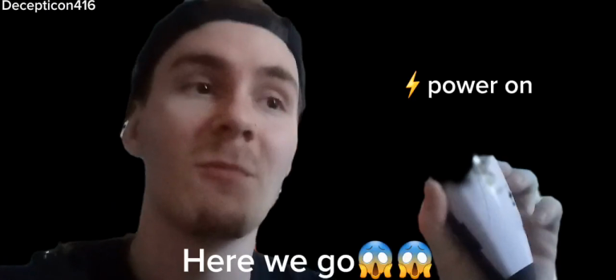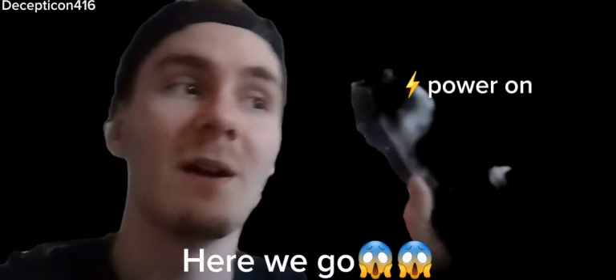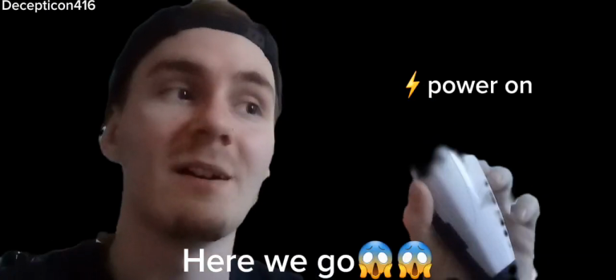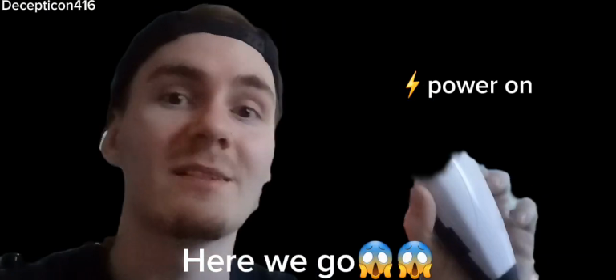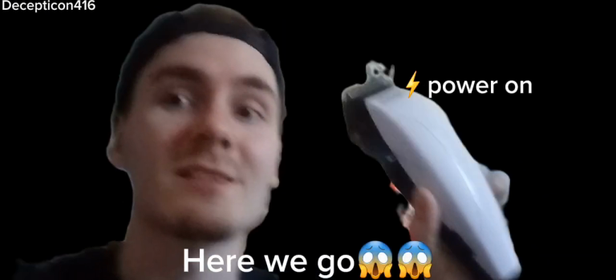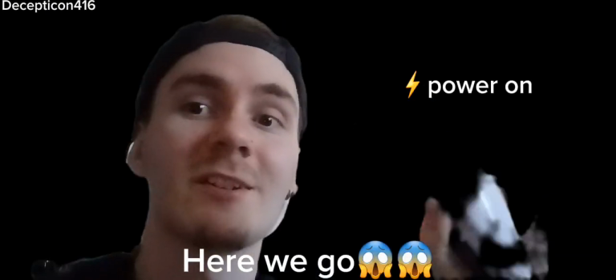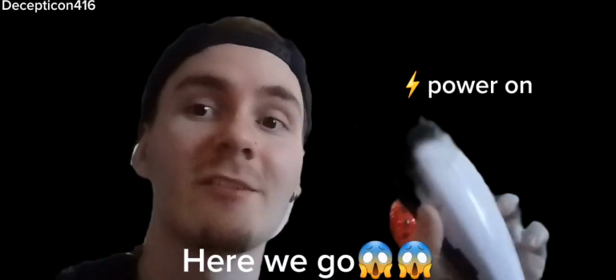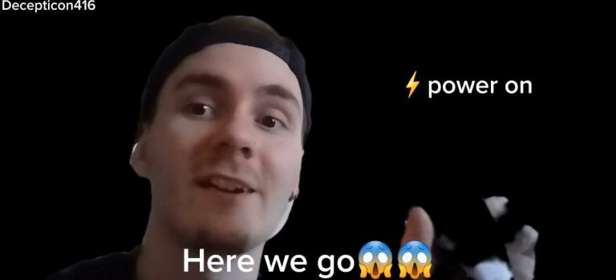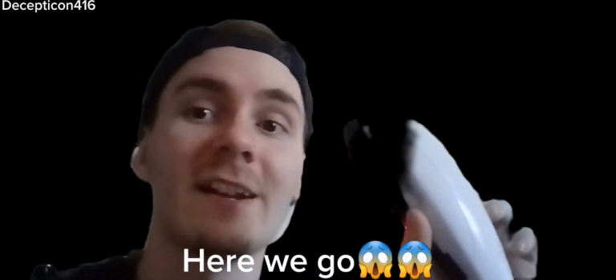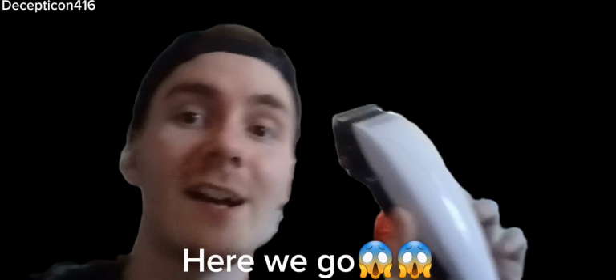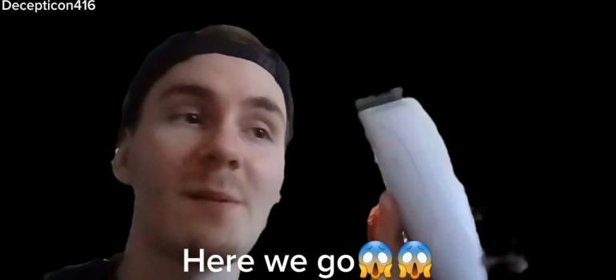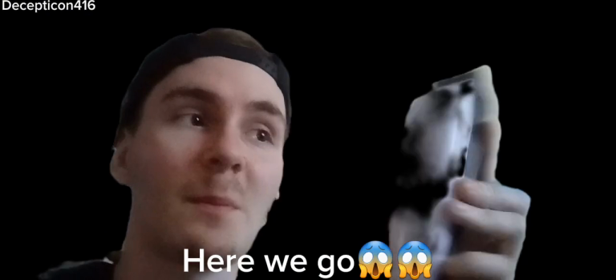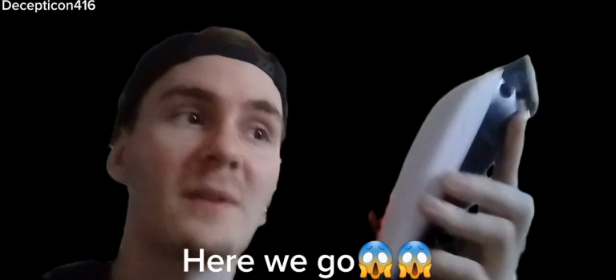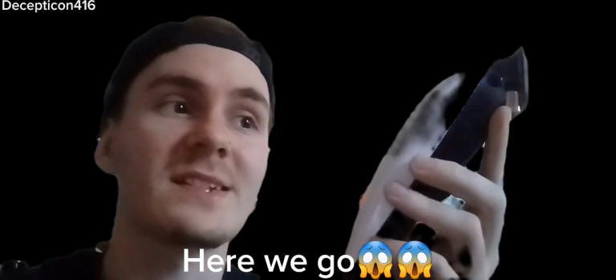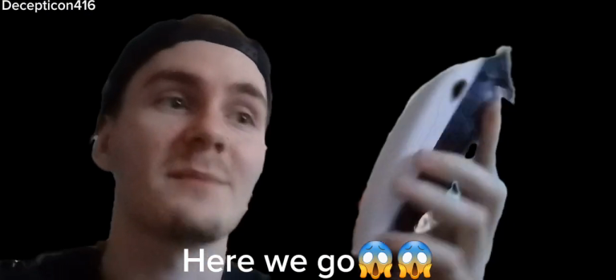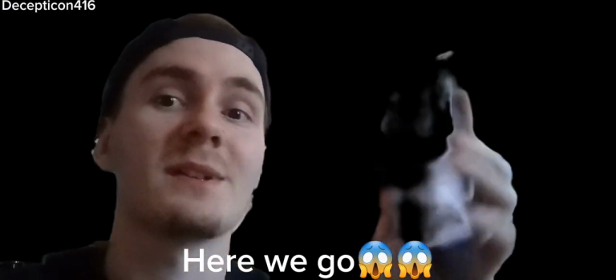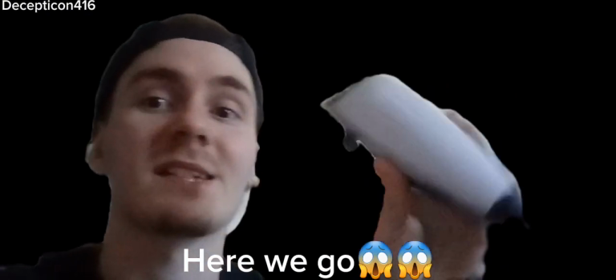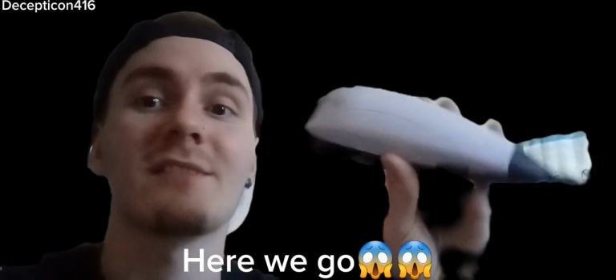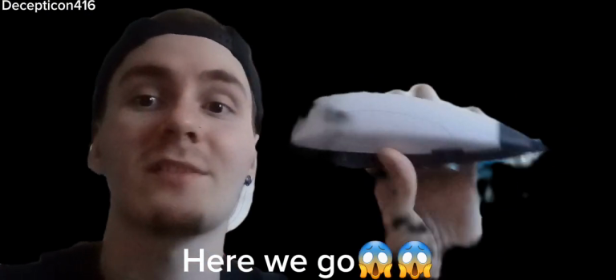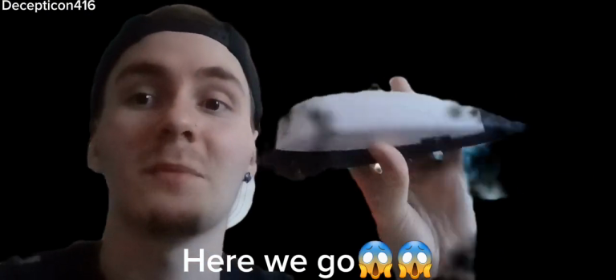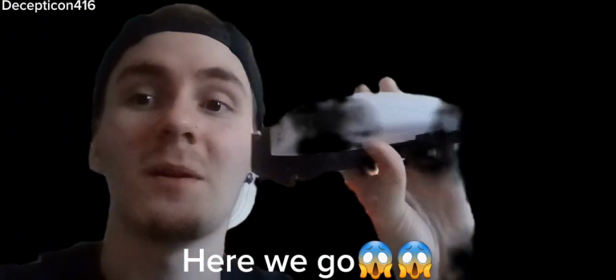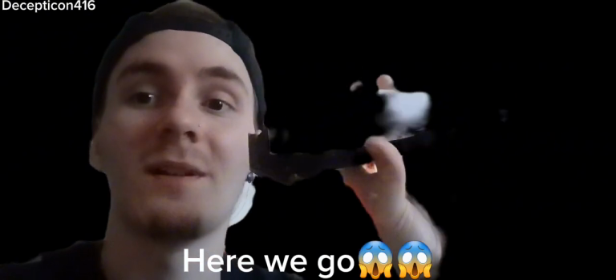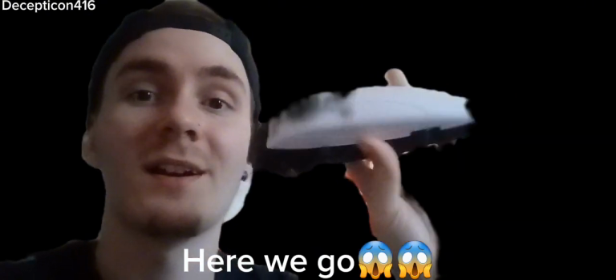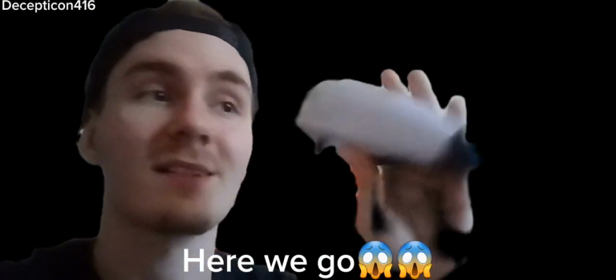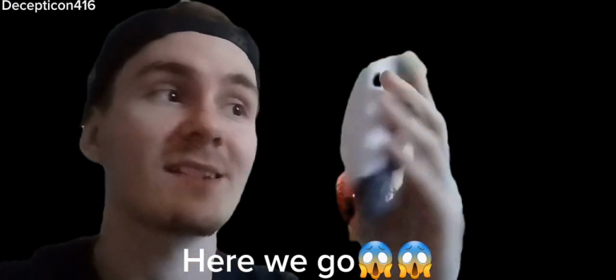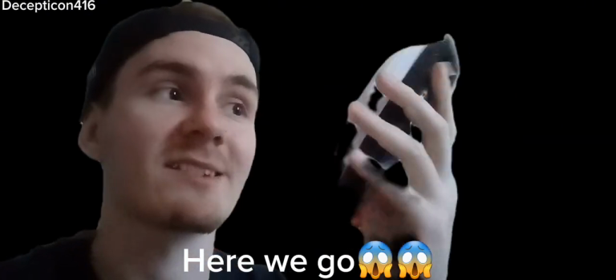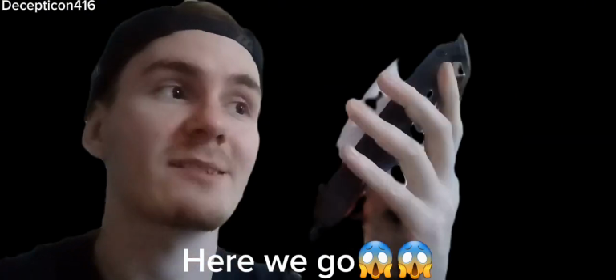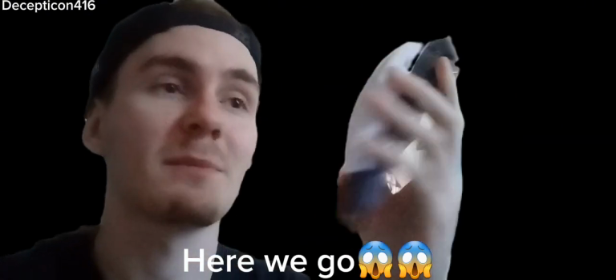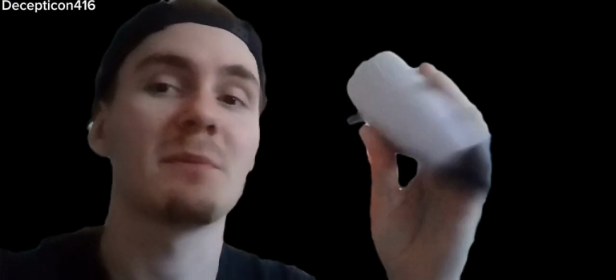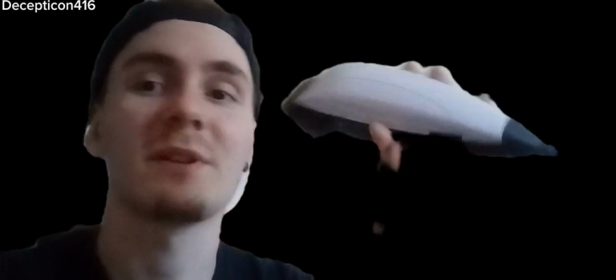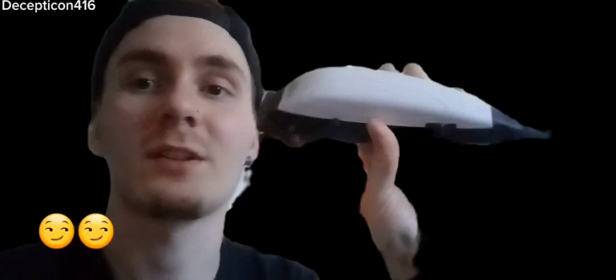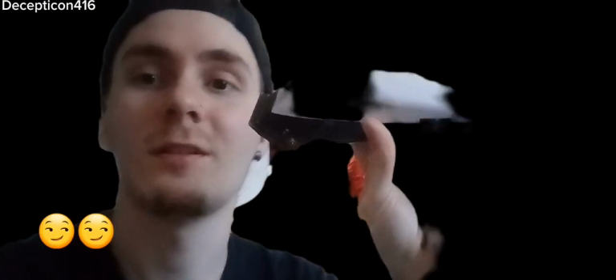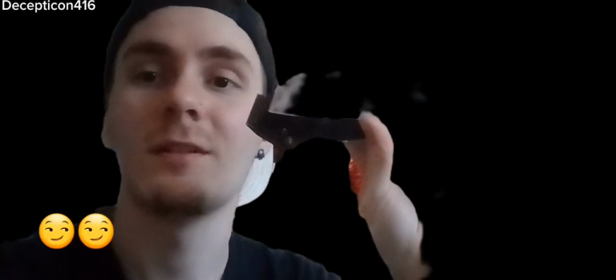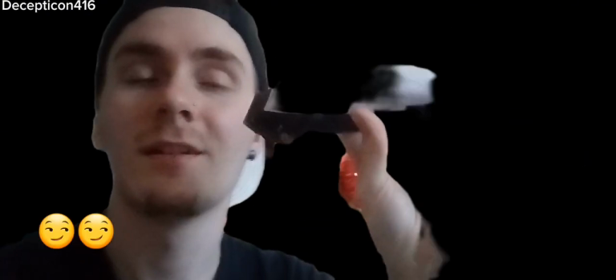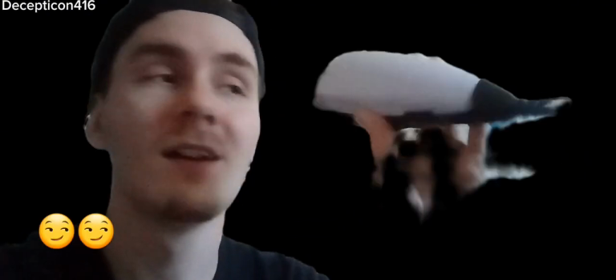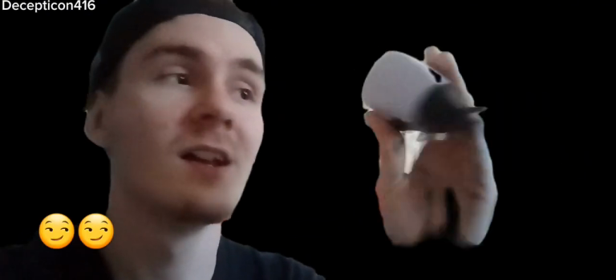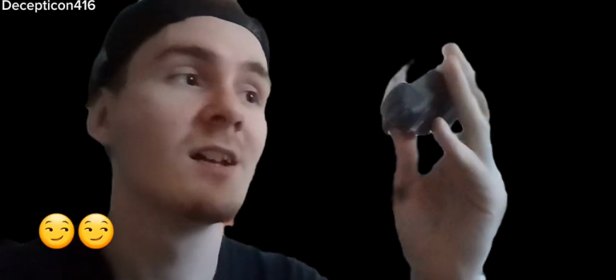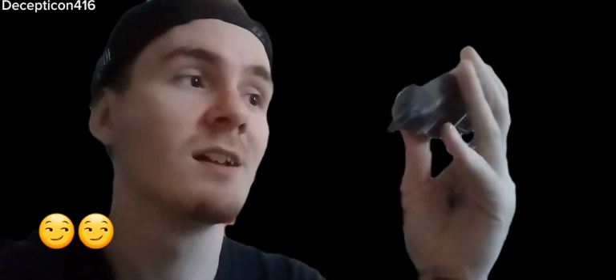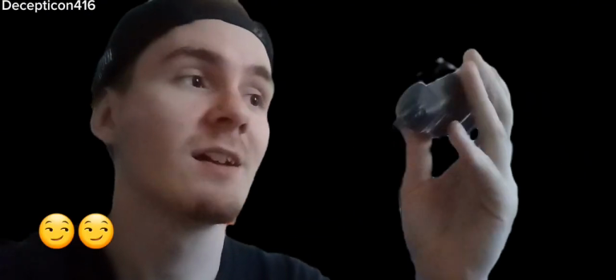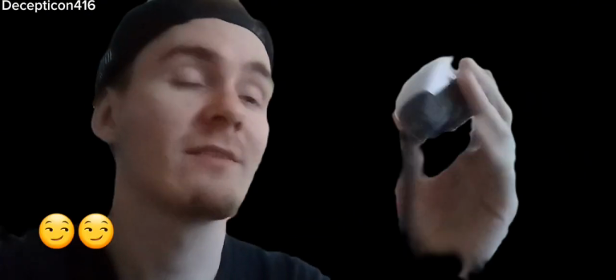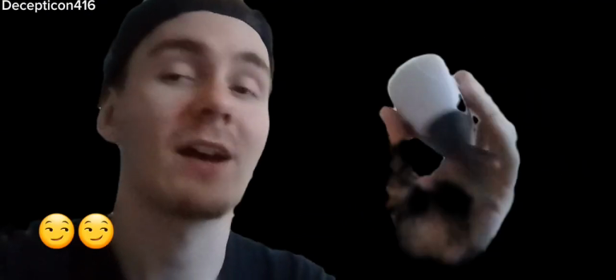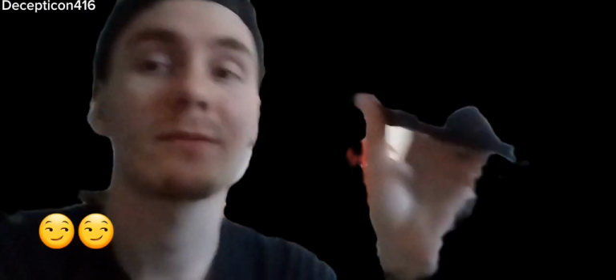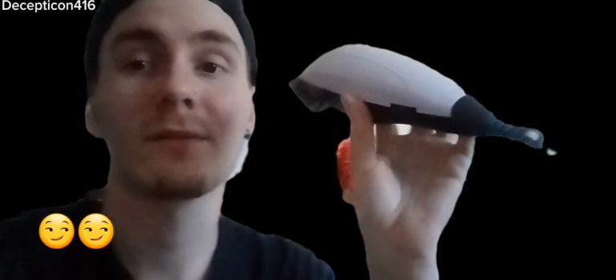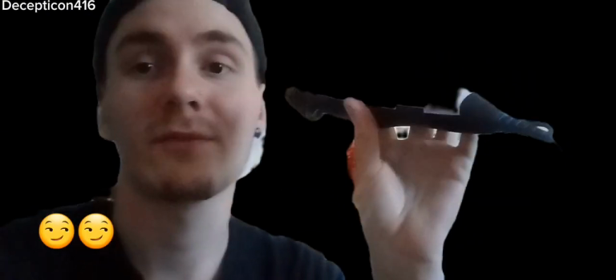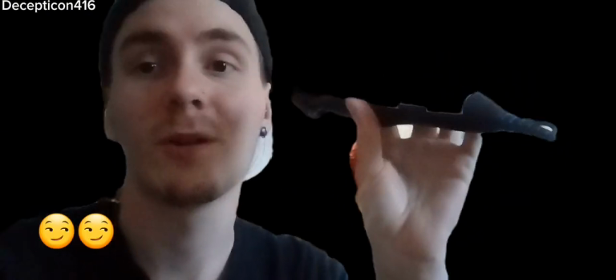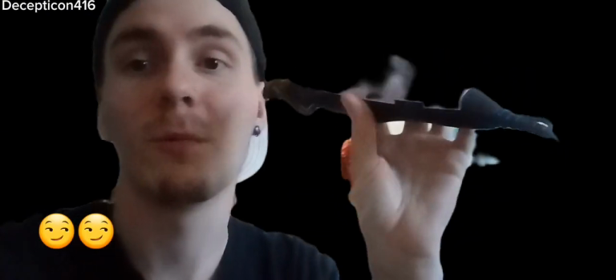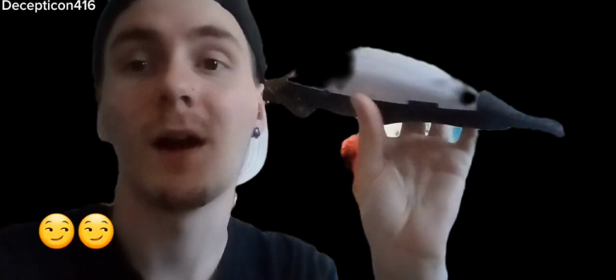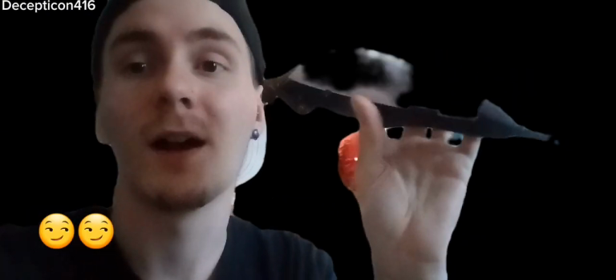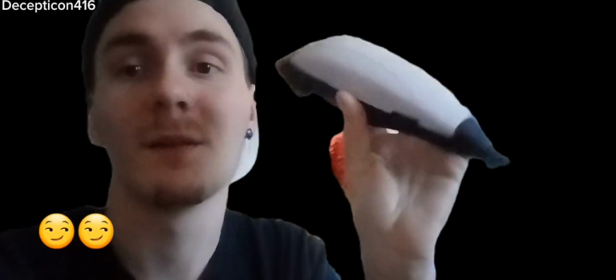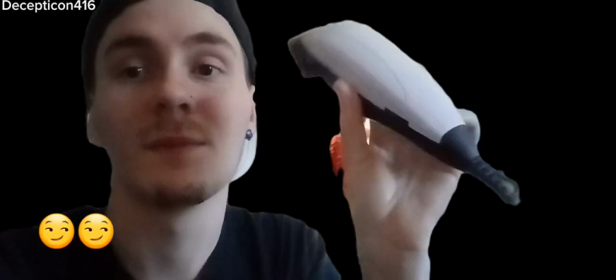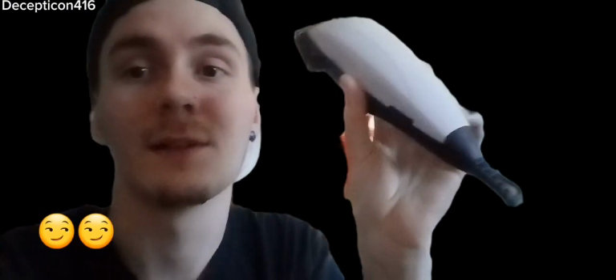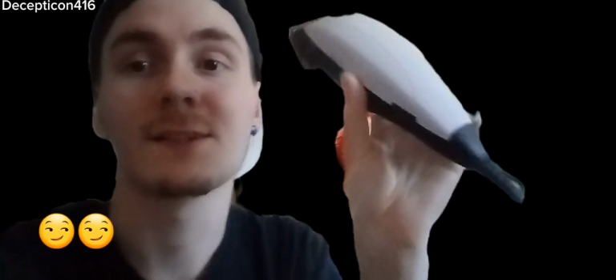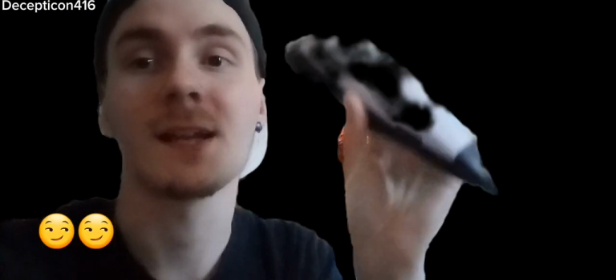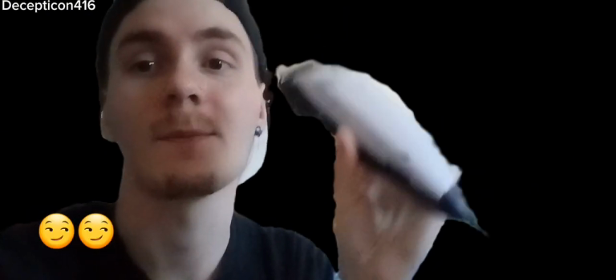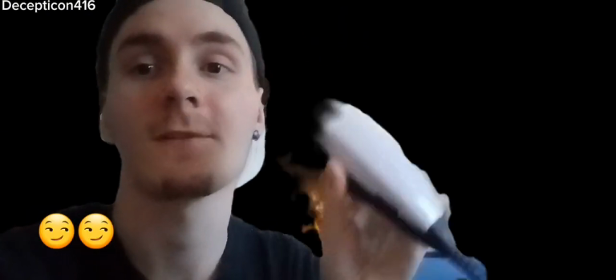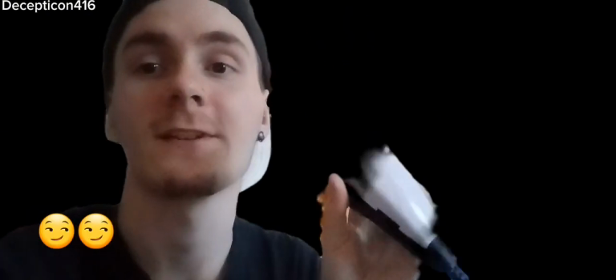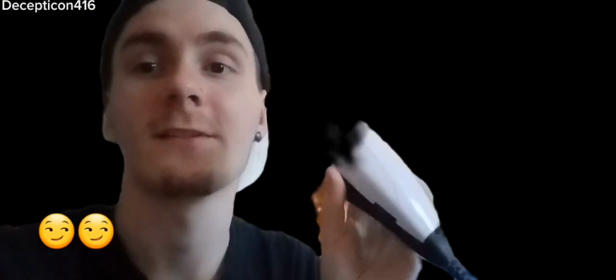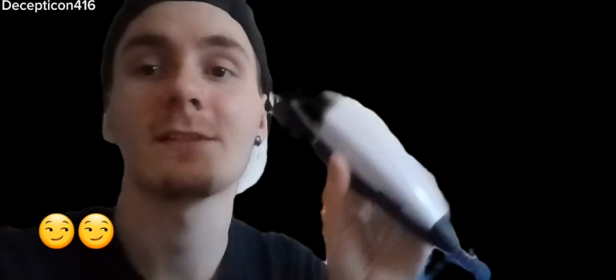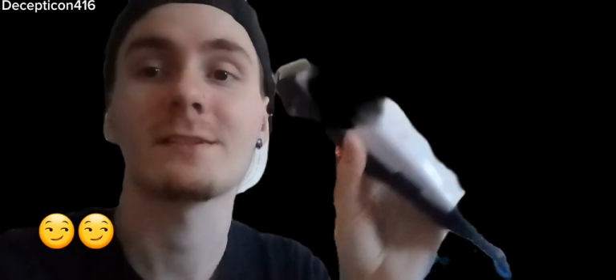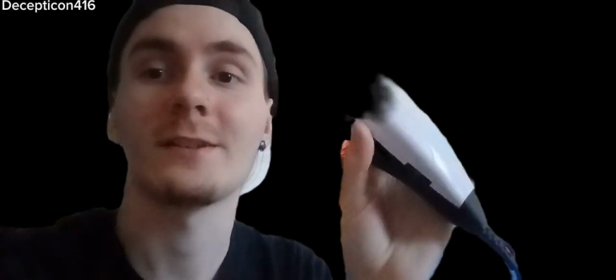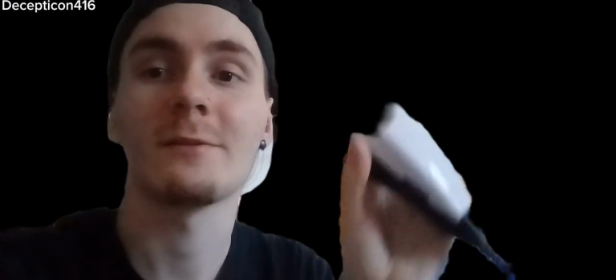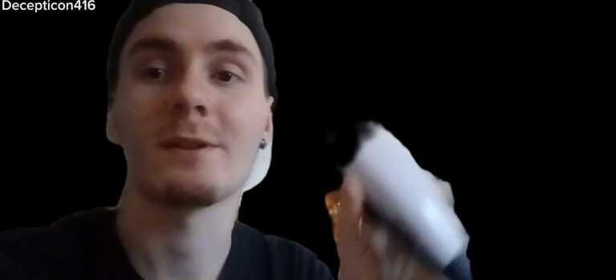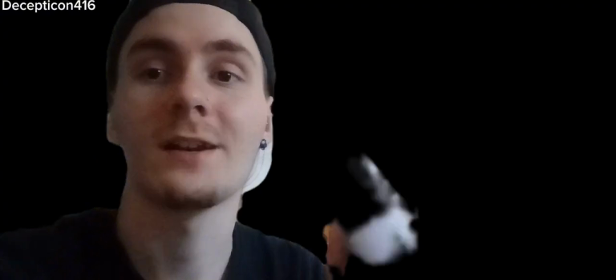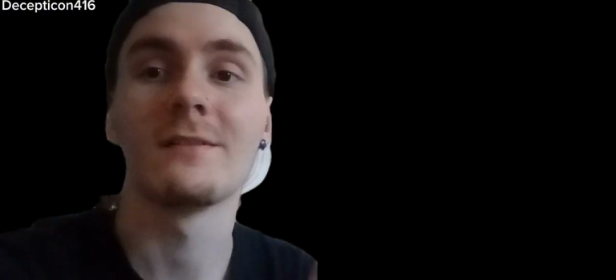So right now I'm about to give myself a mohawk. This is going to be pretty cool. I've had one for a while, but it's time to redo it, so here we go.